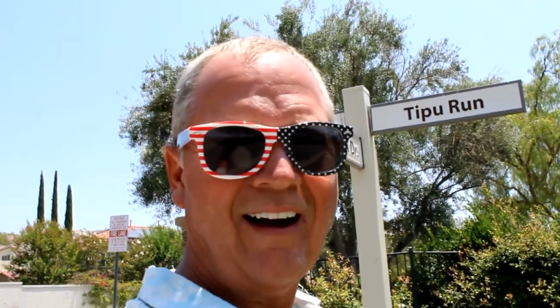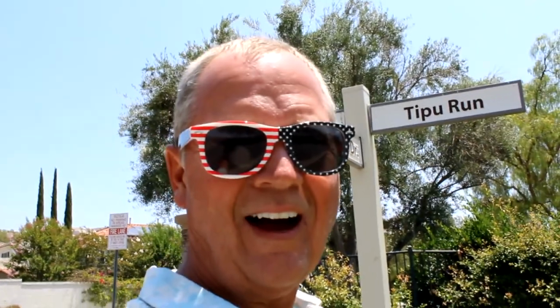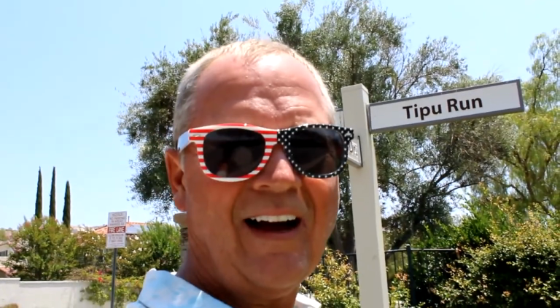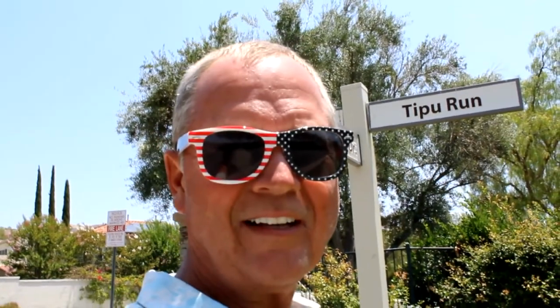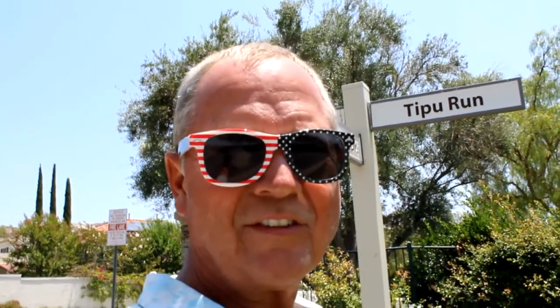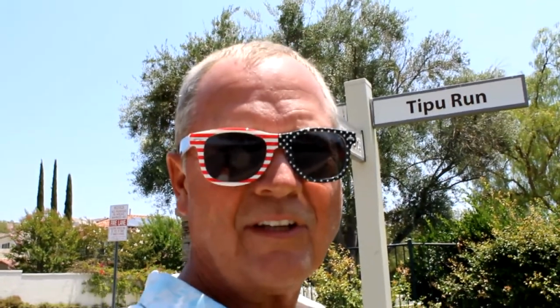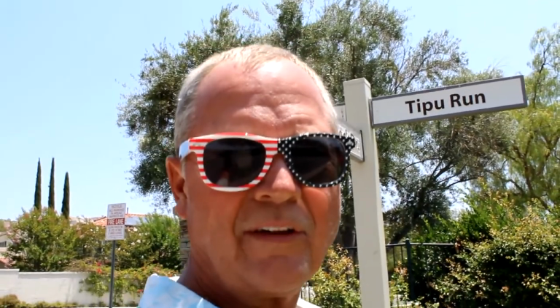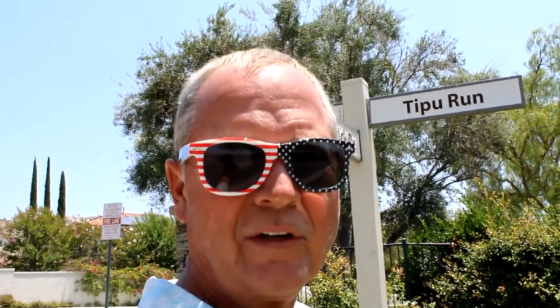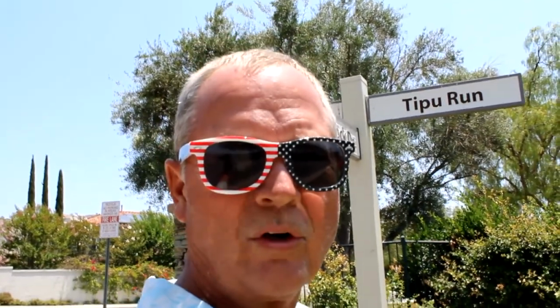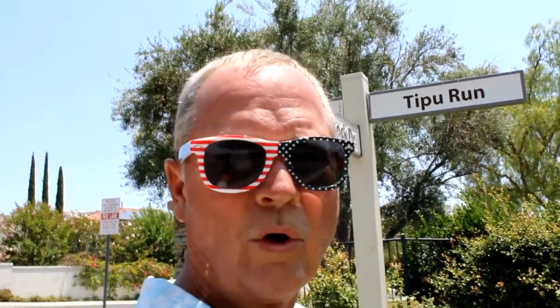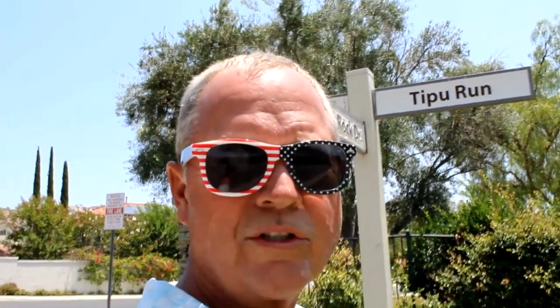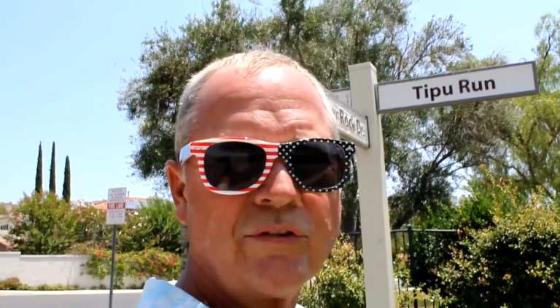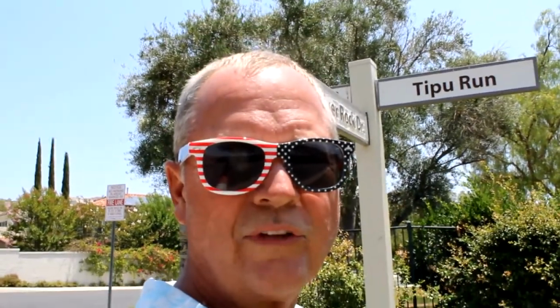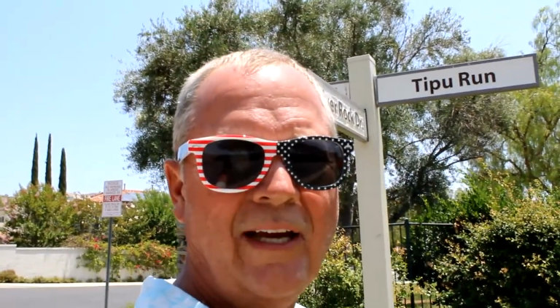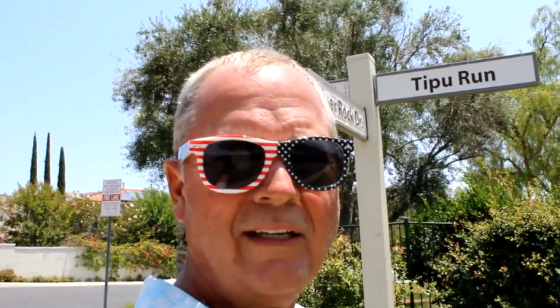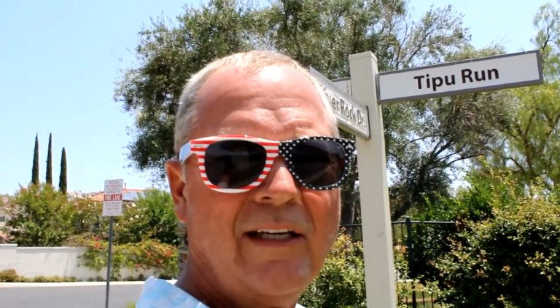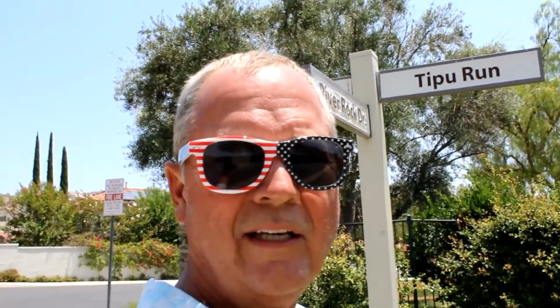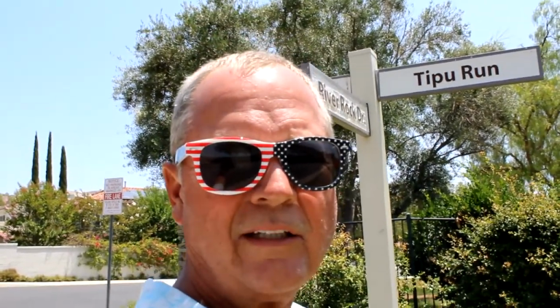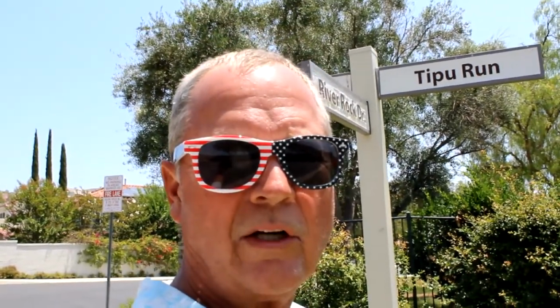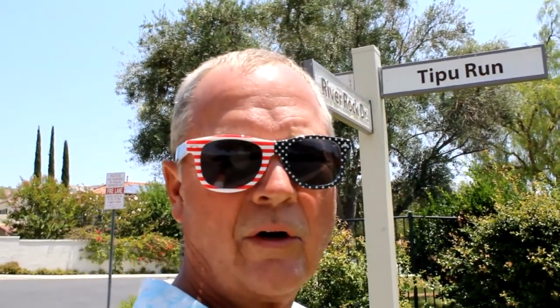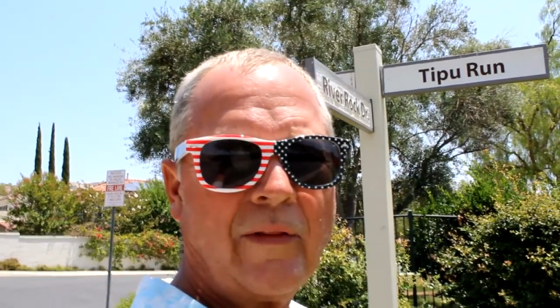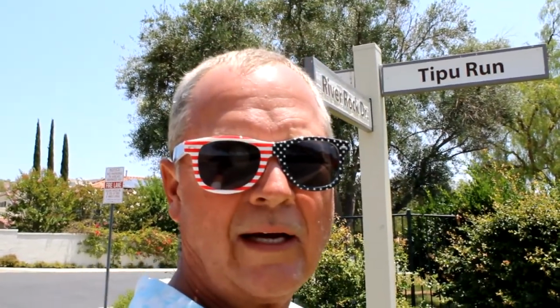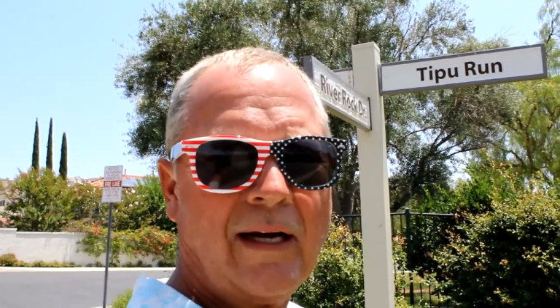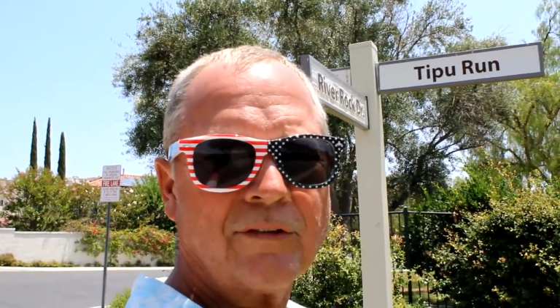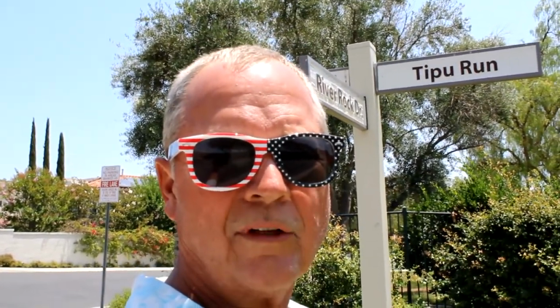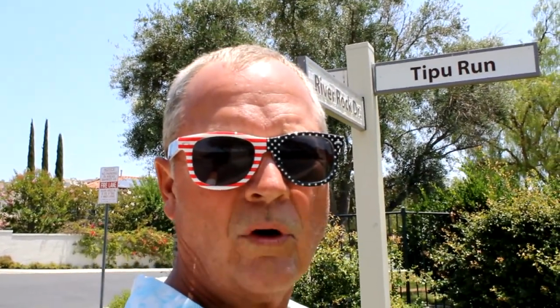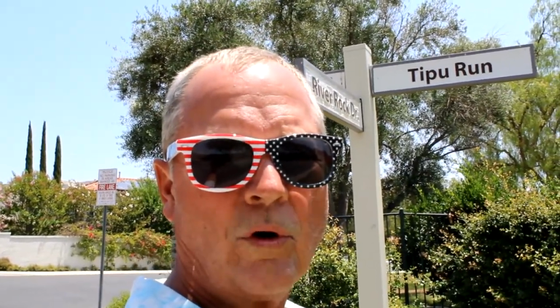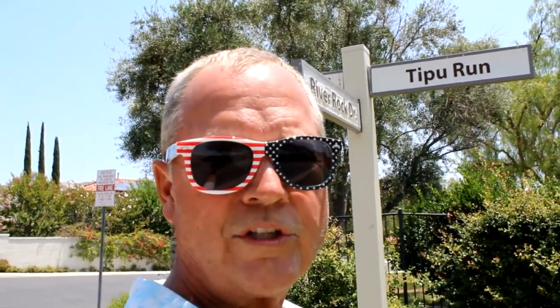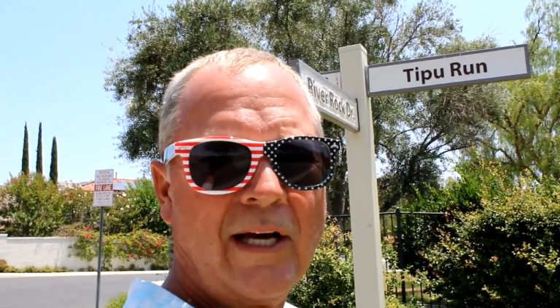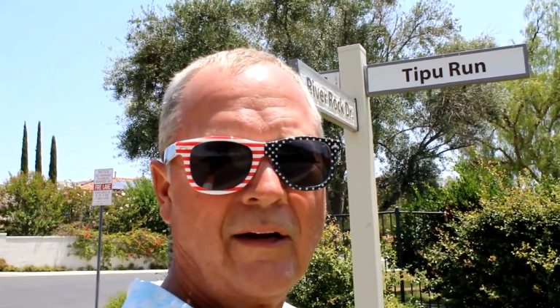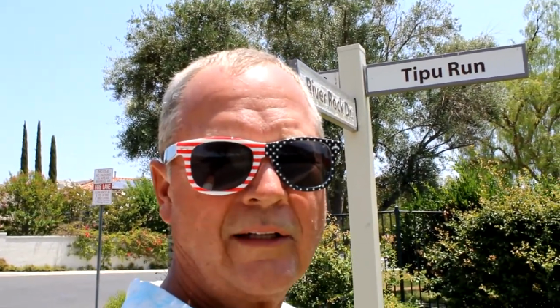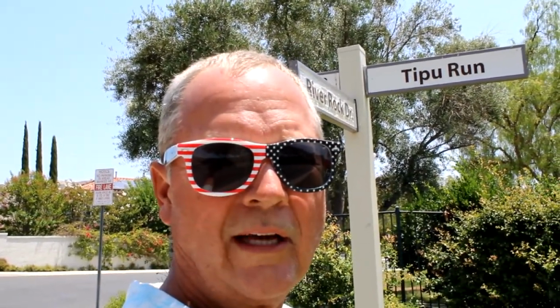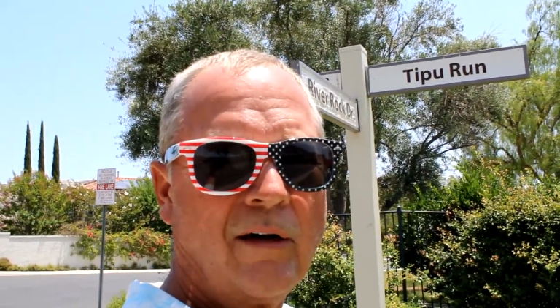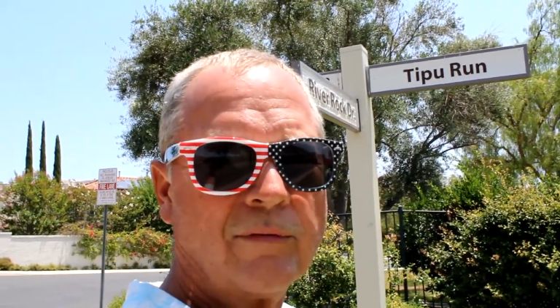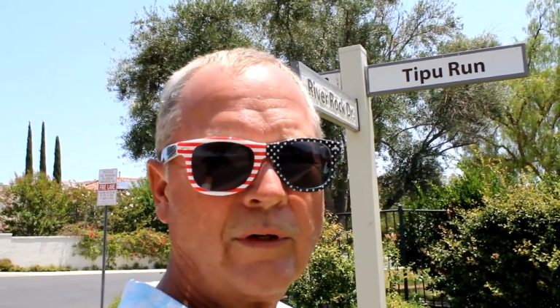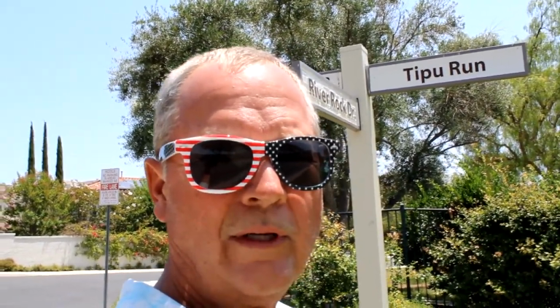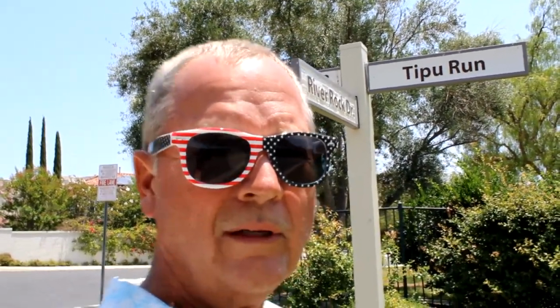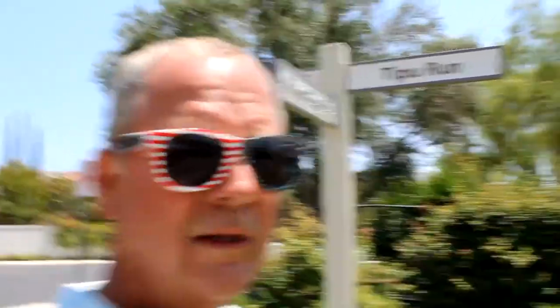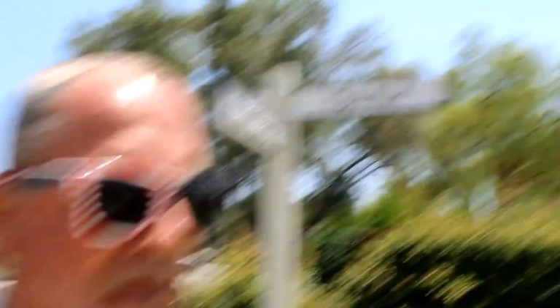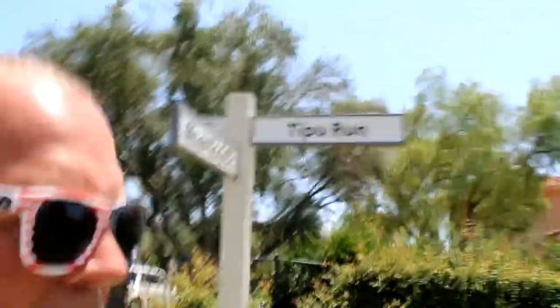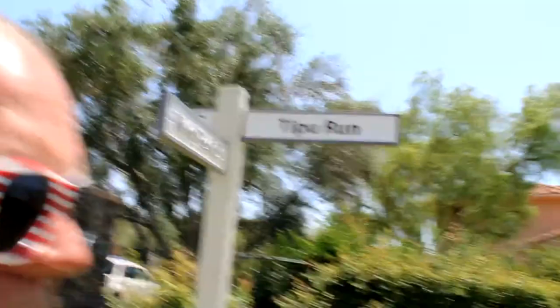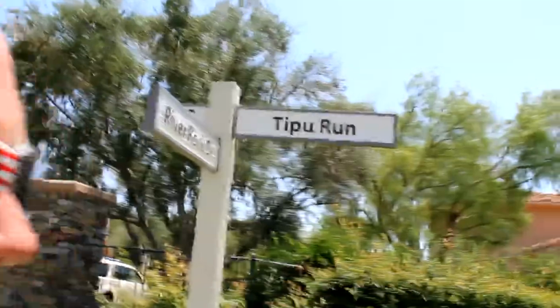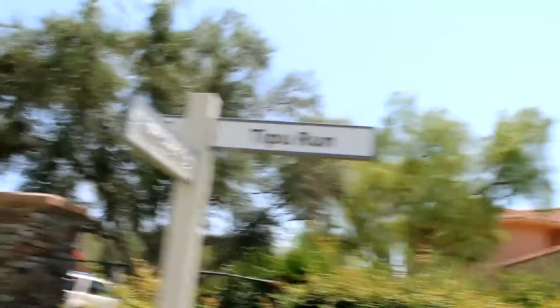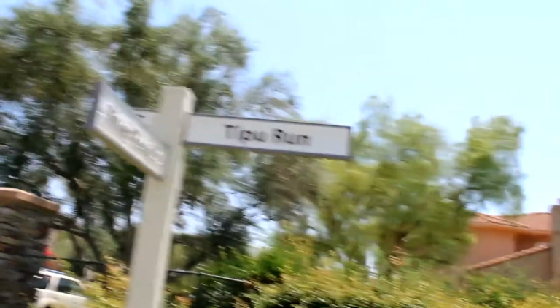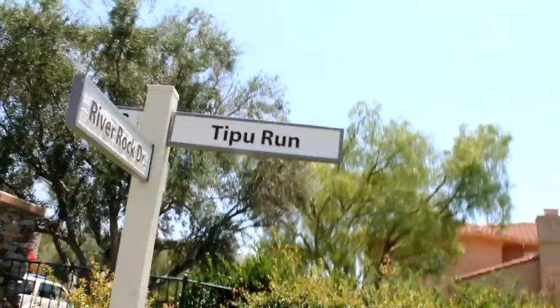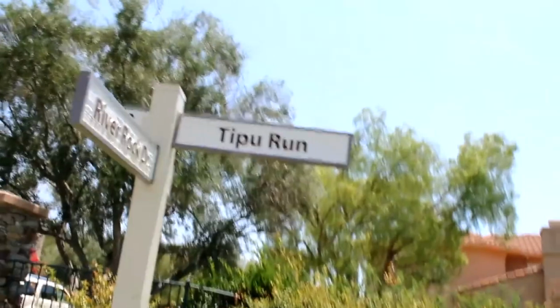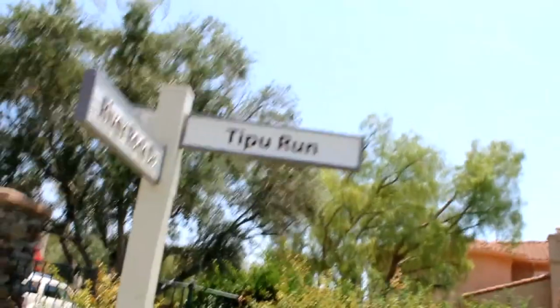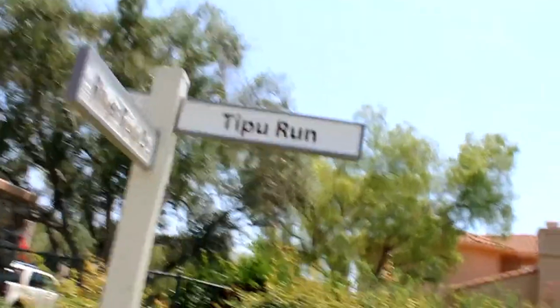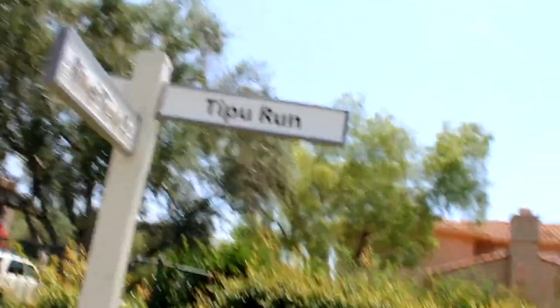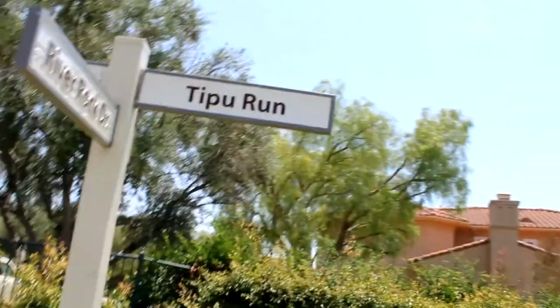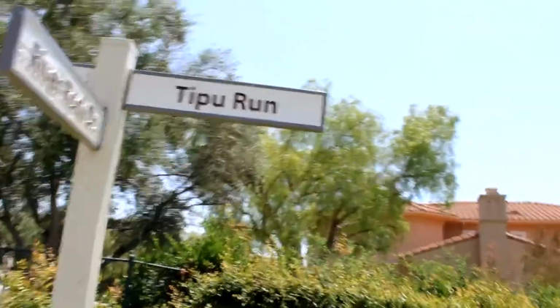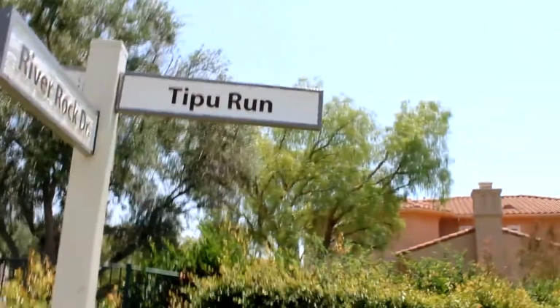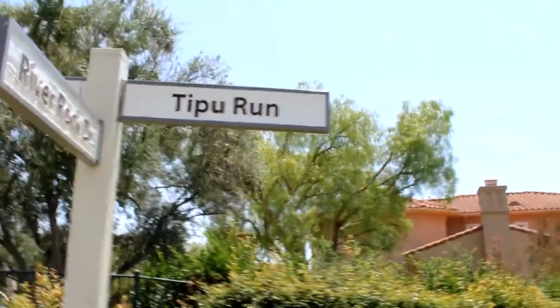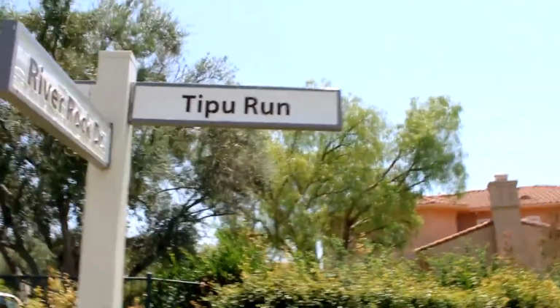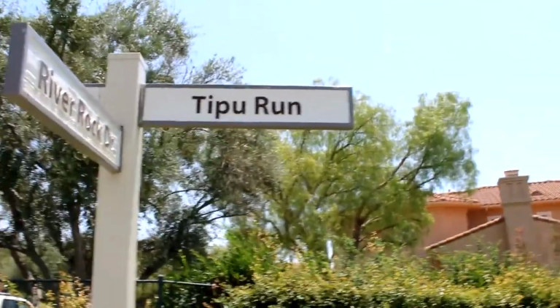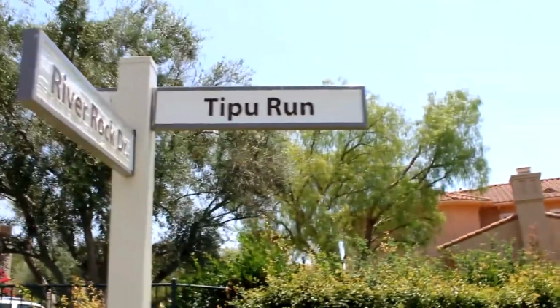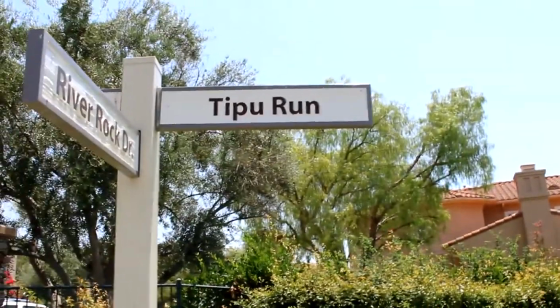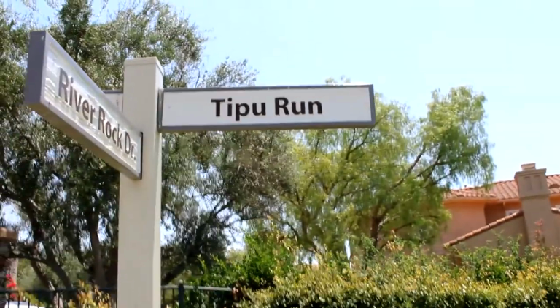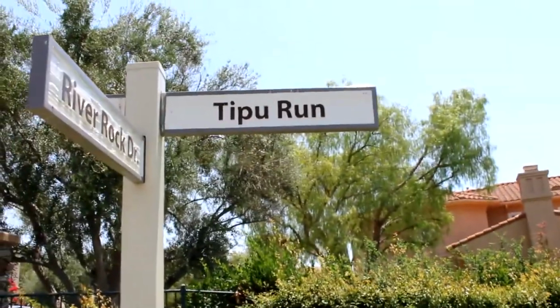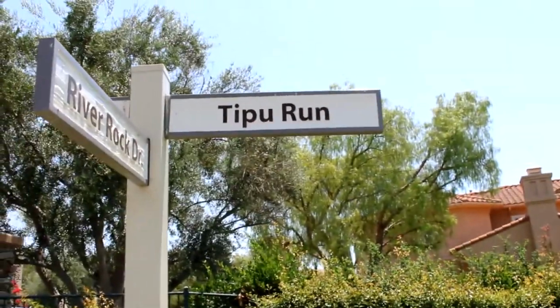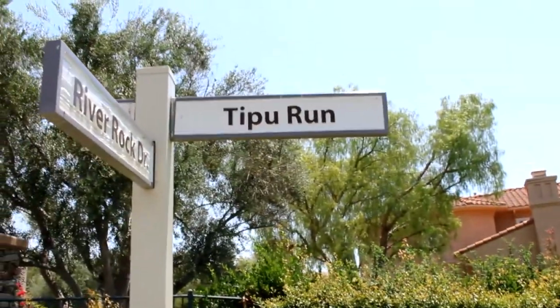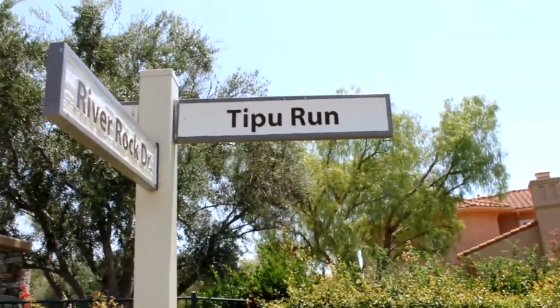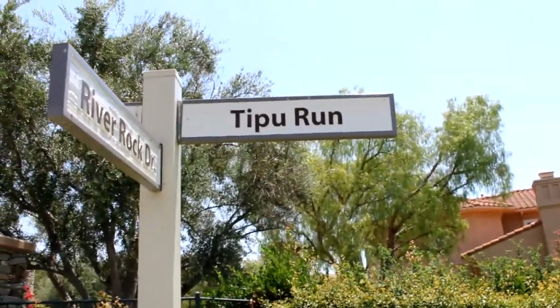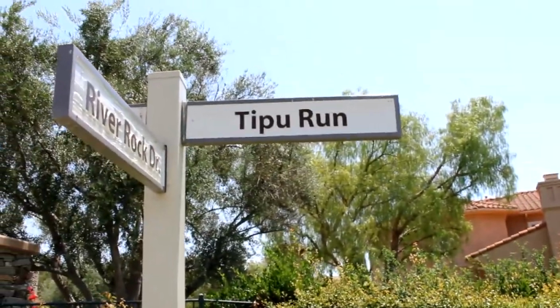Hi, it's another gorgeous day in Cota de Casa, Orange County, California. I am on Tipu Run,